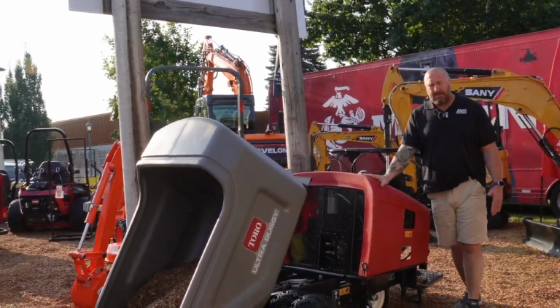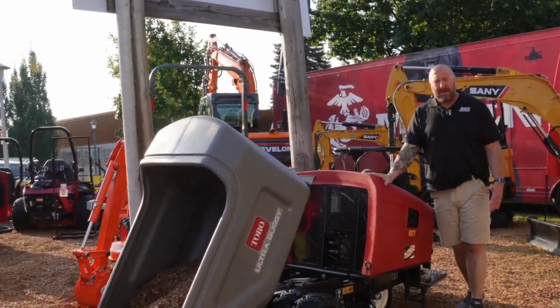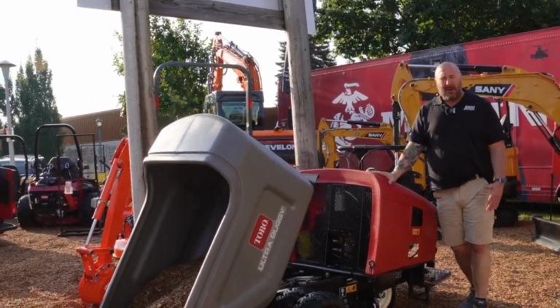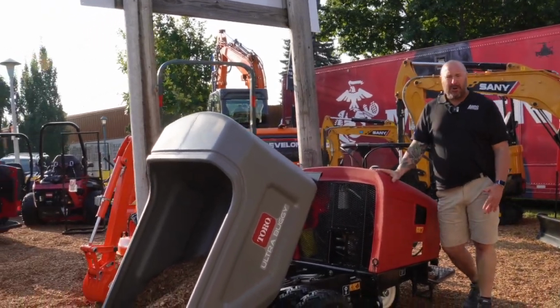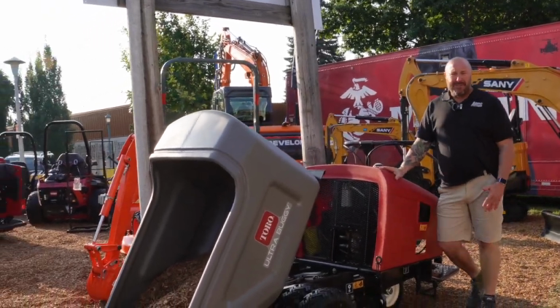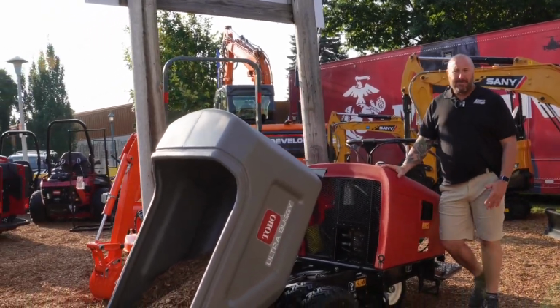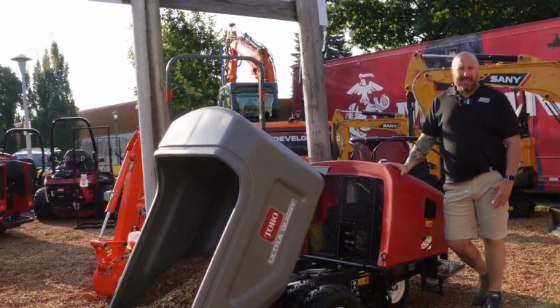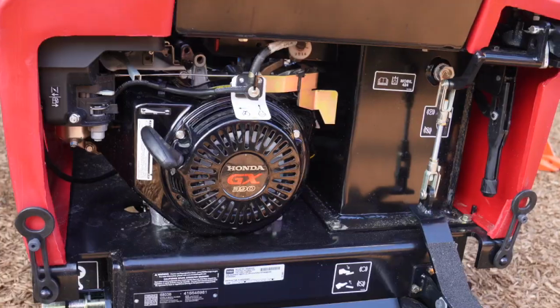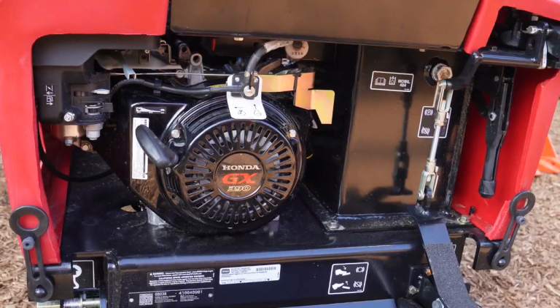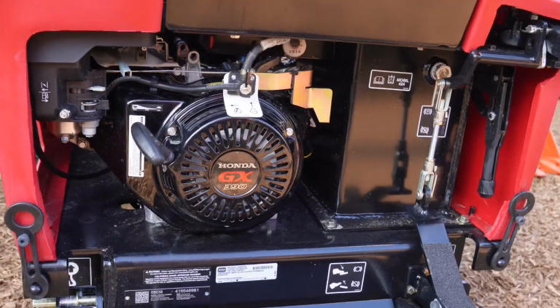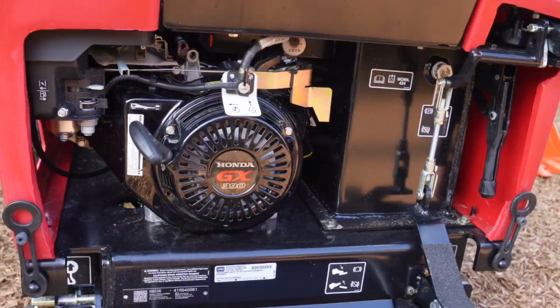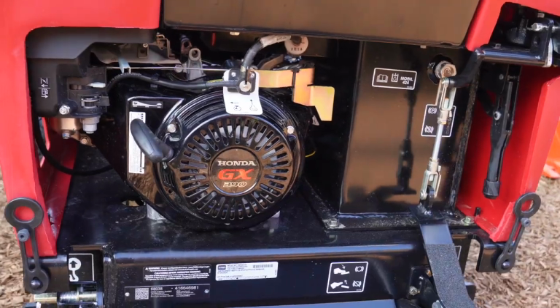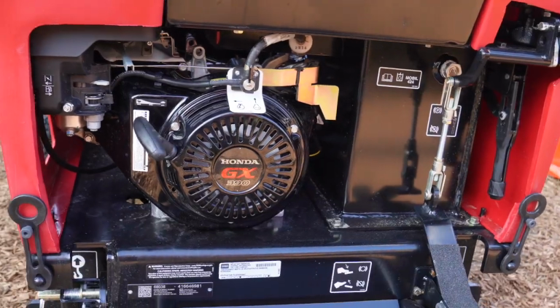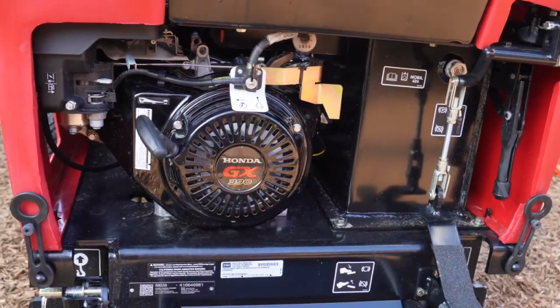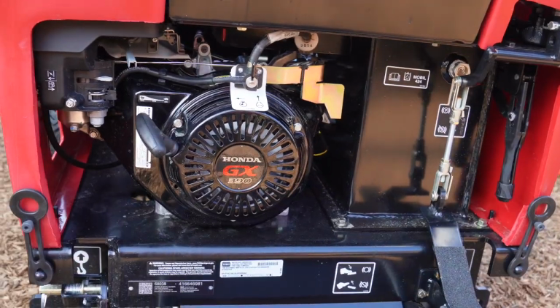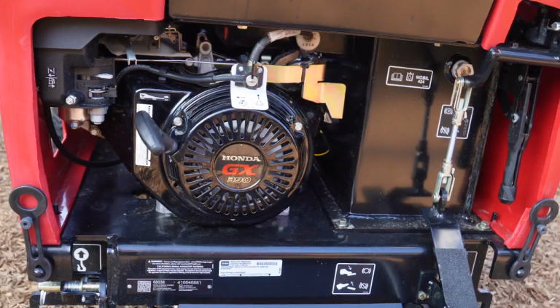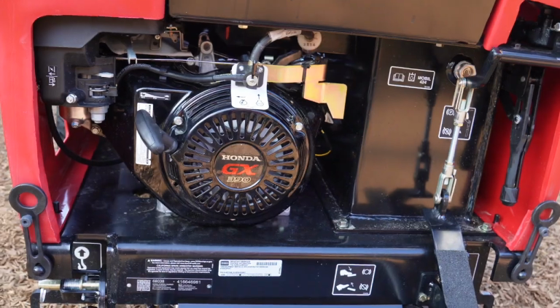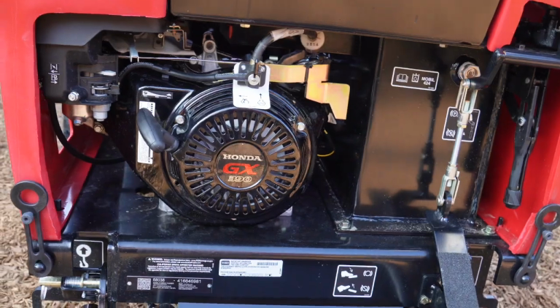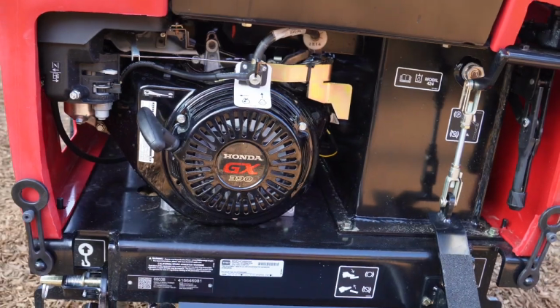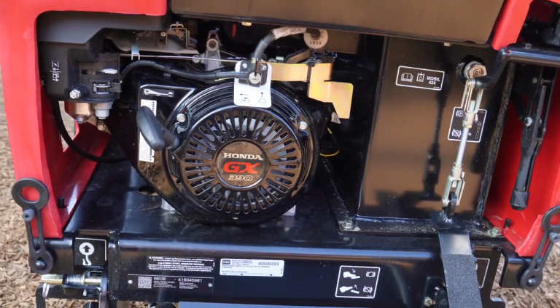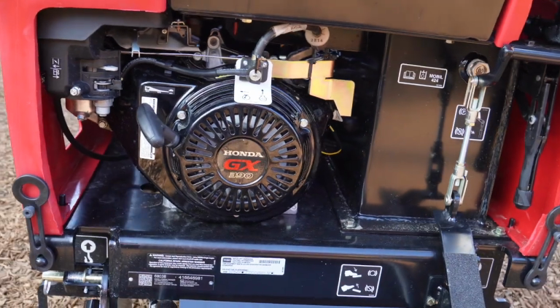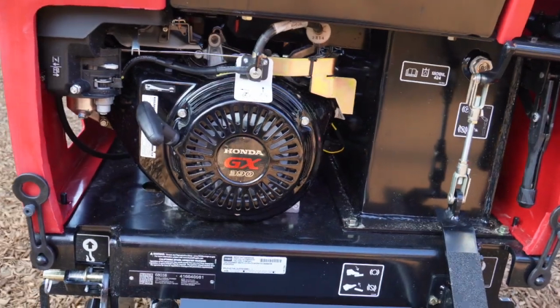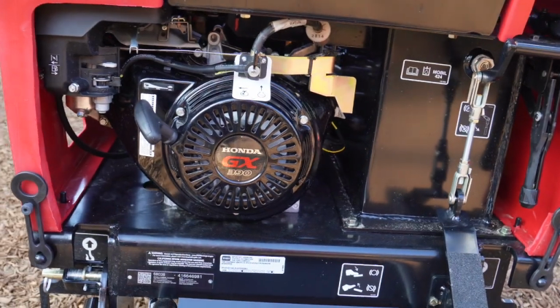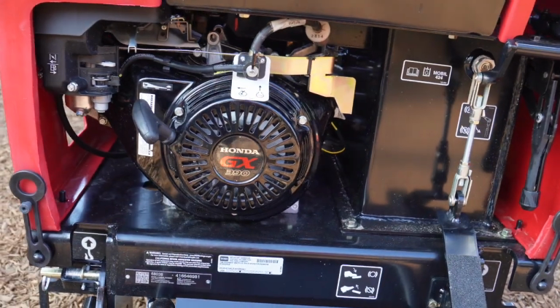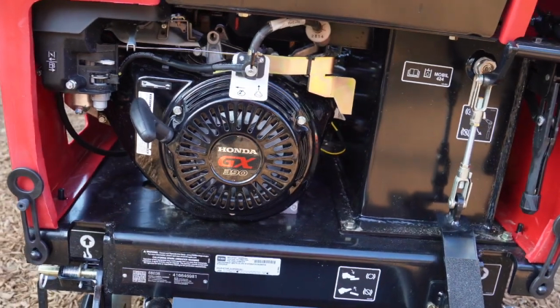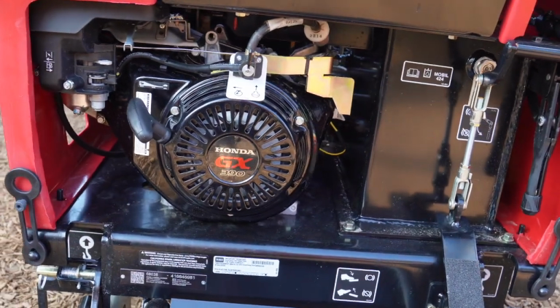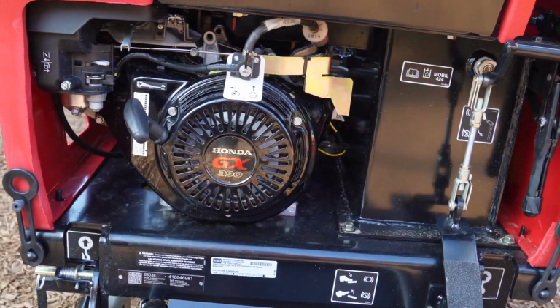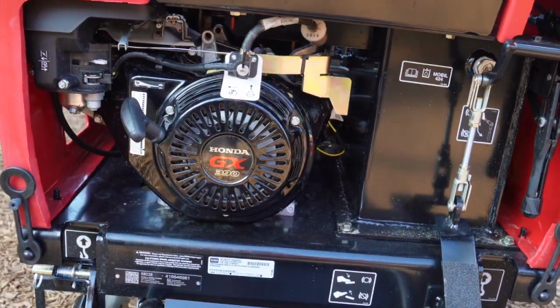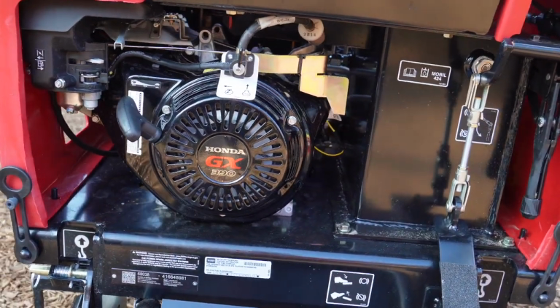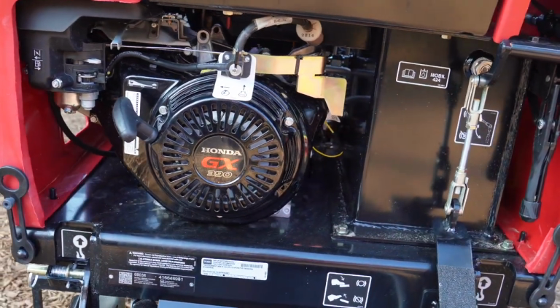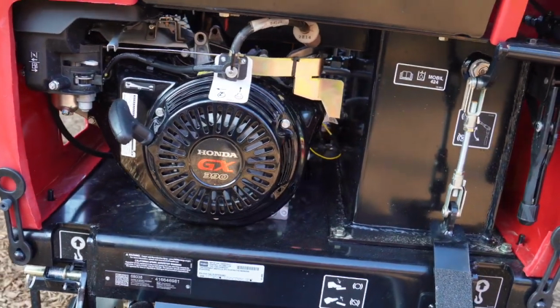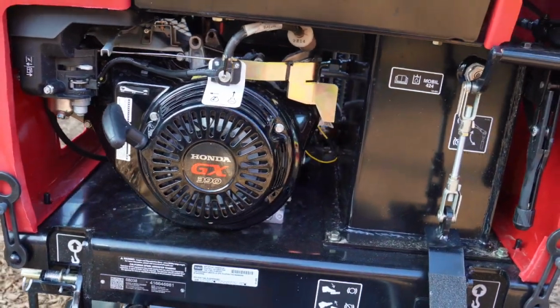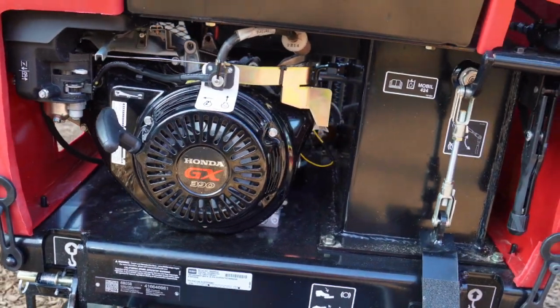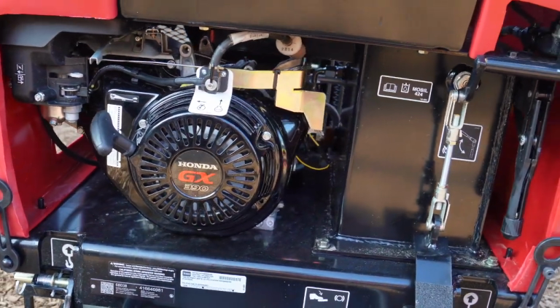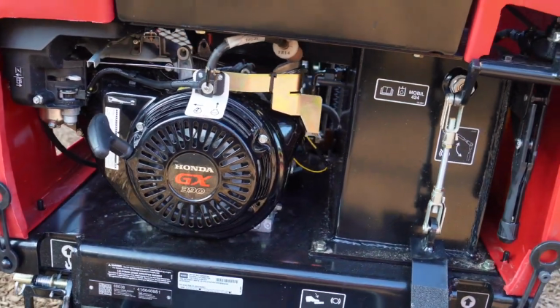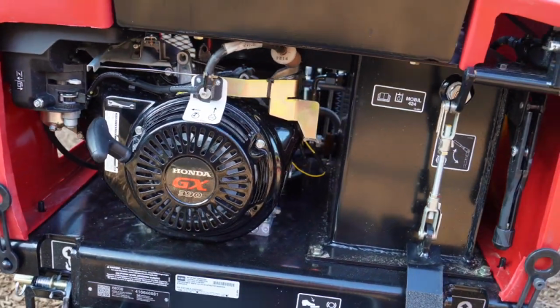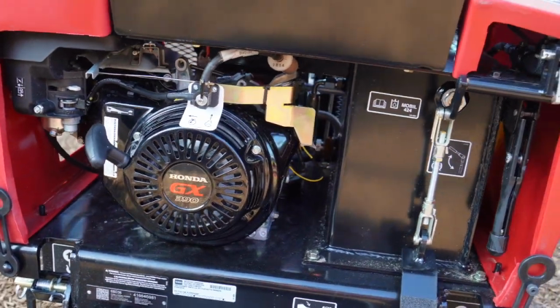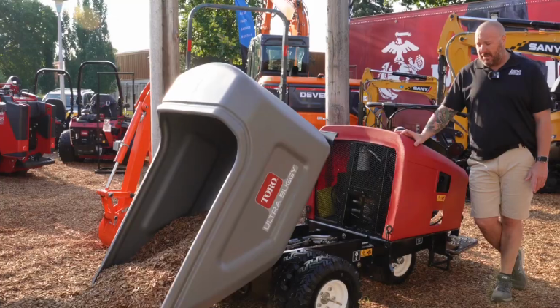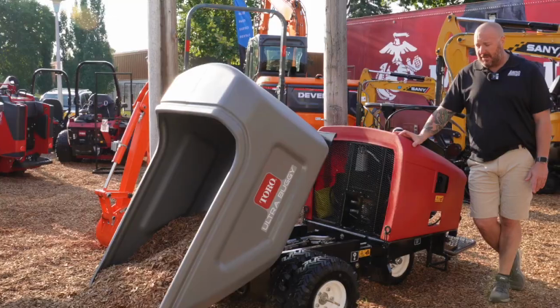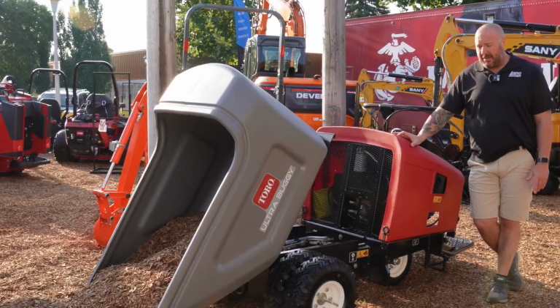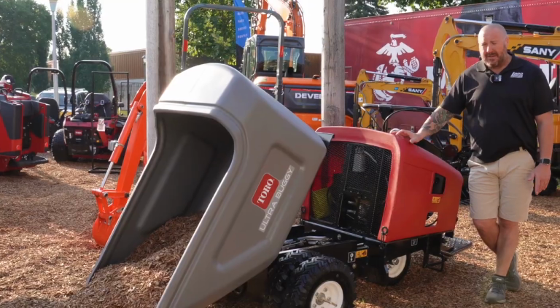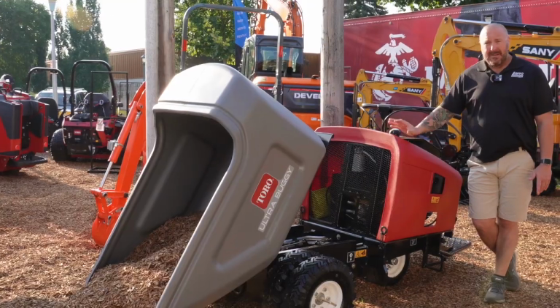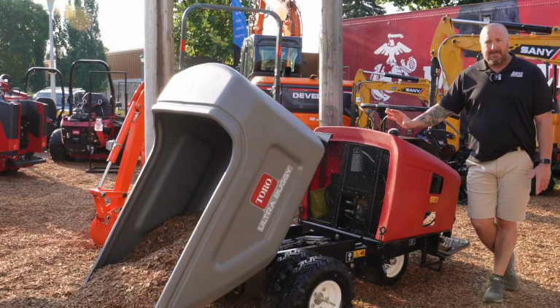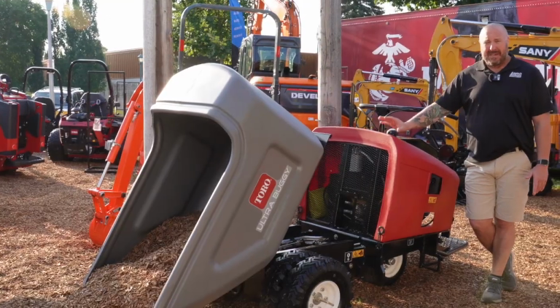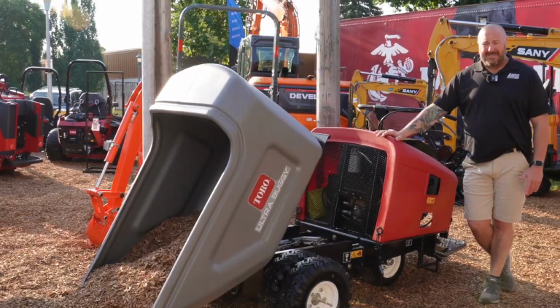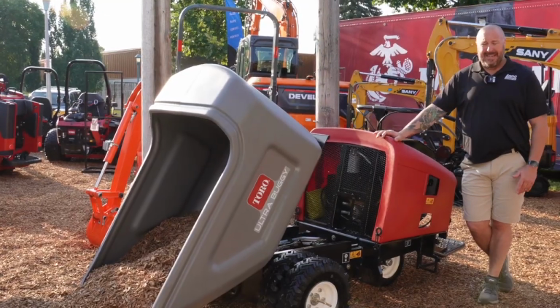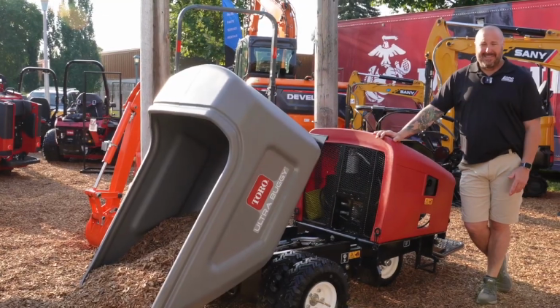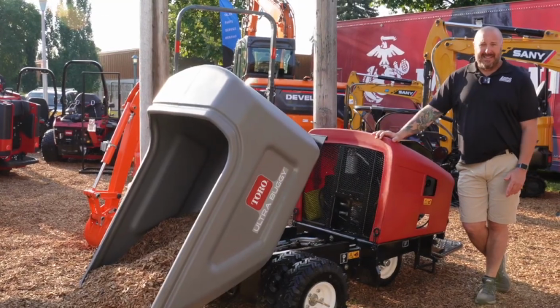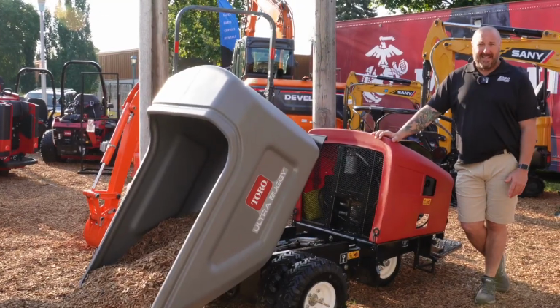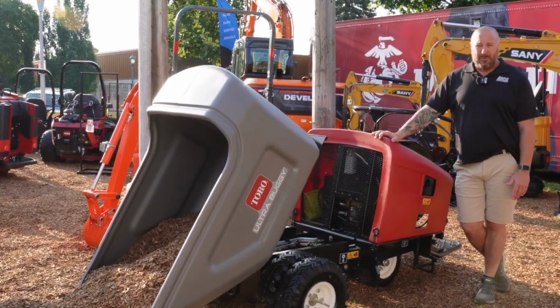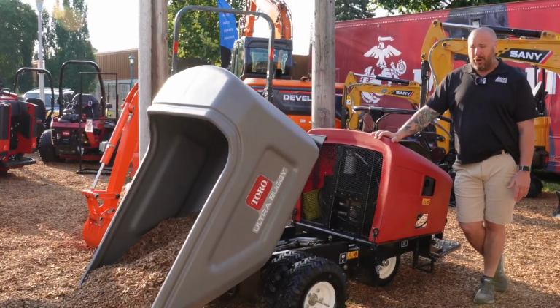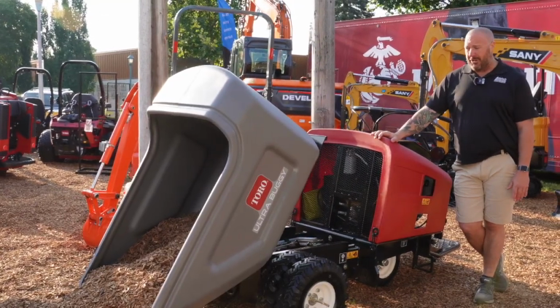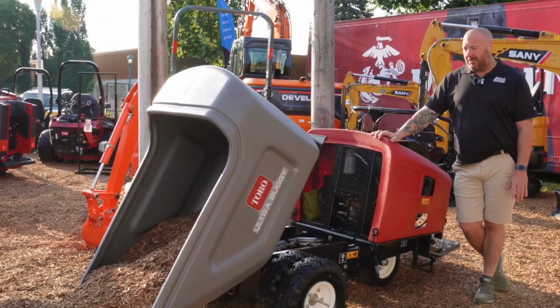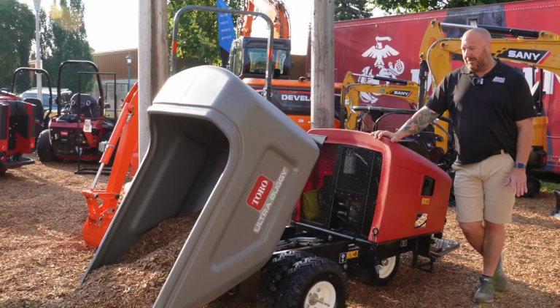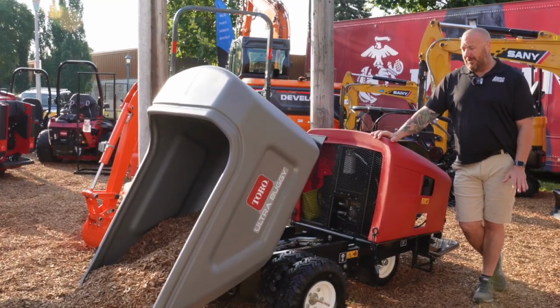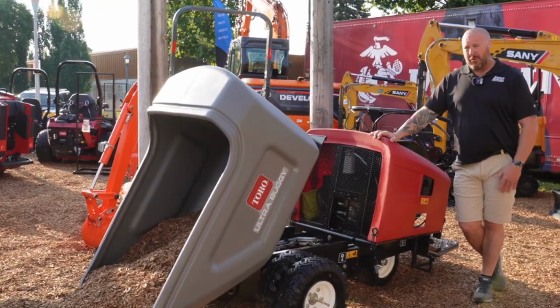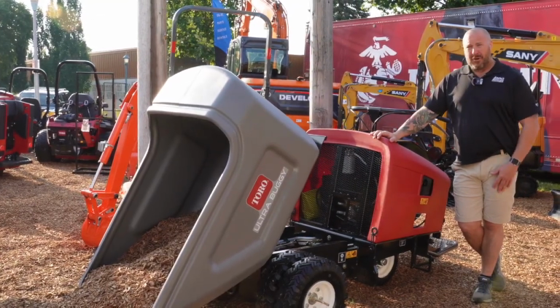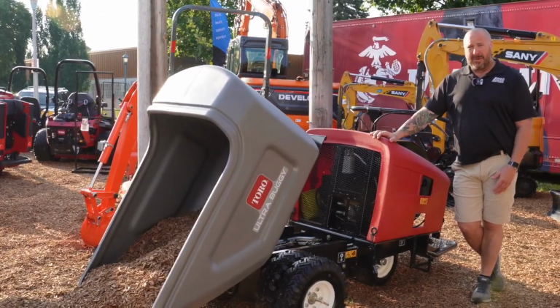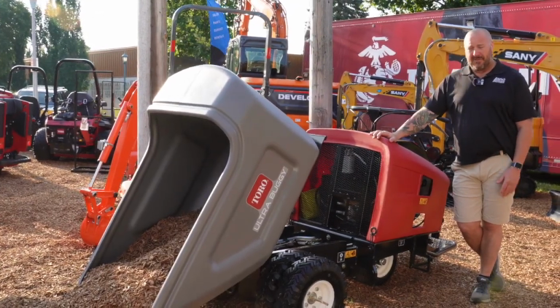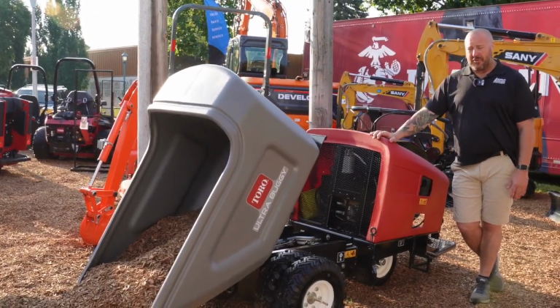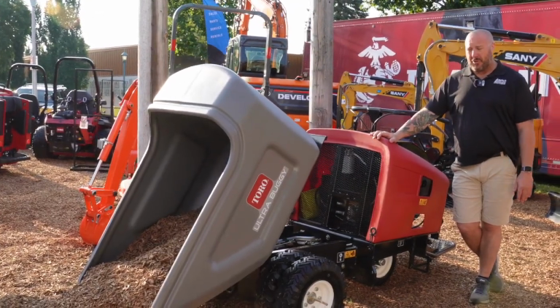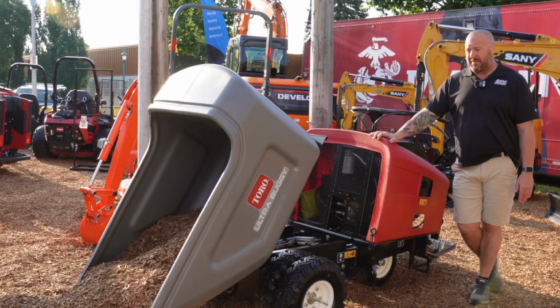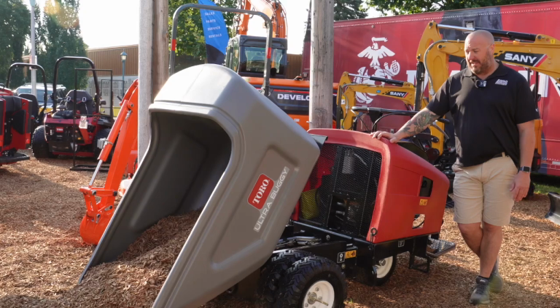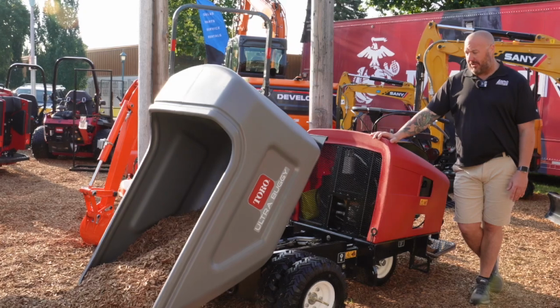Power in this beast is a Honda 11.7 horsepower gasoline engine. Makes nice light work. Don't have to worry about fumes either.